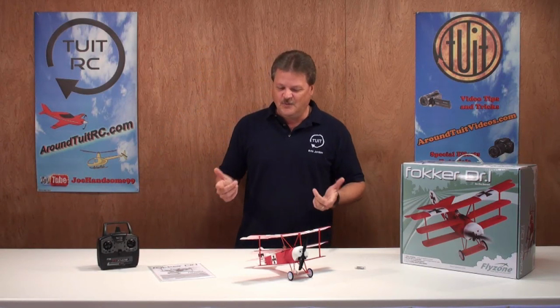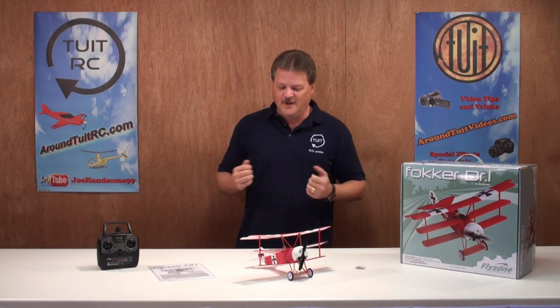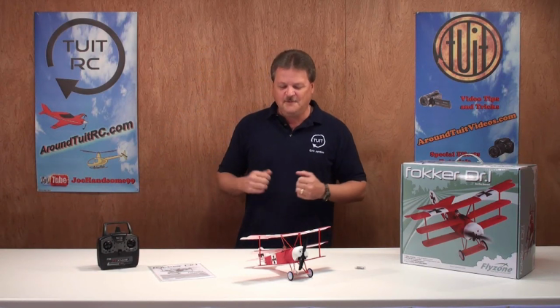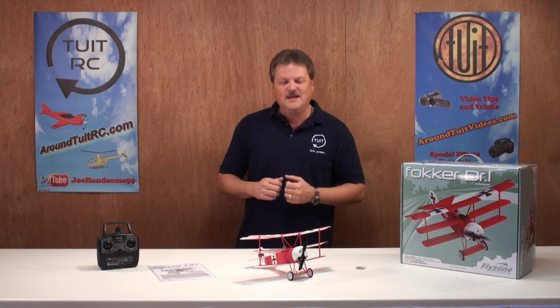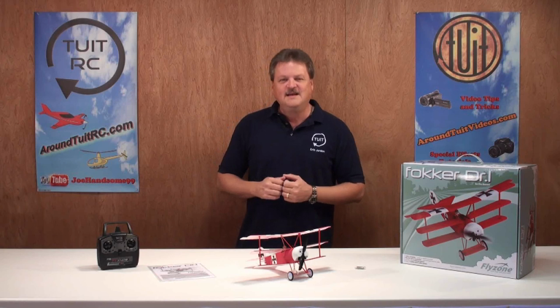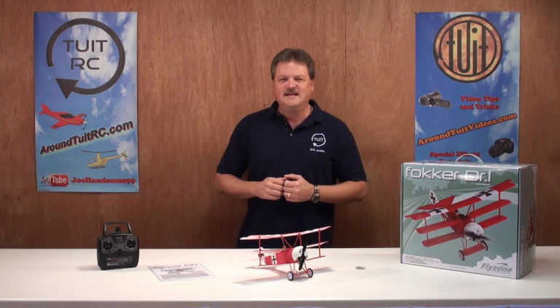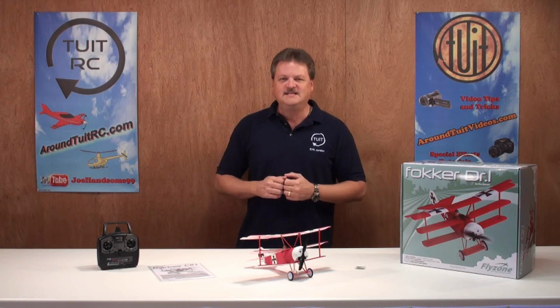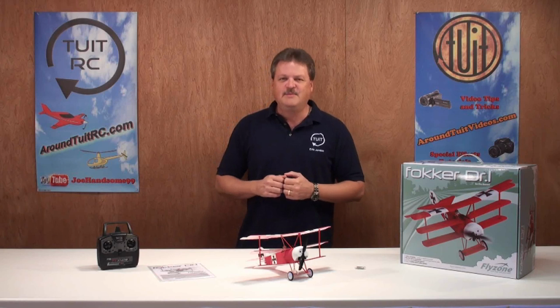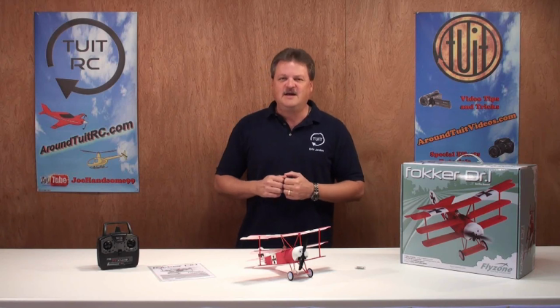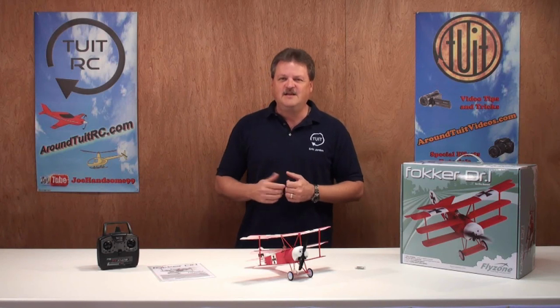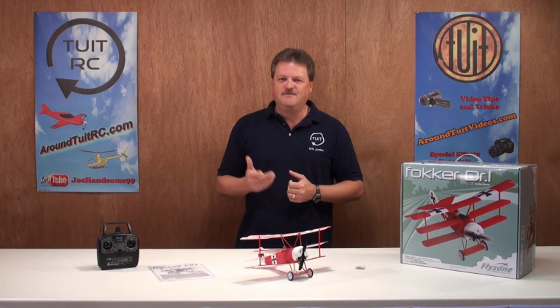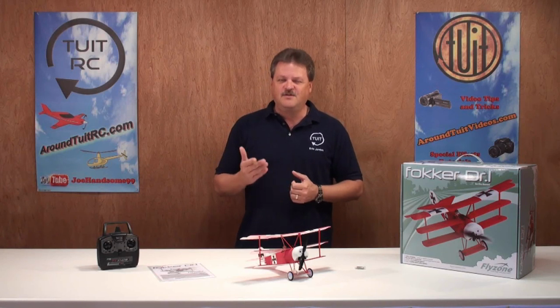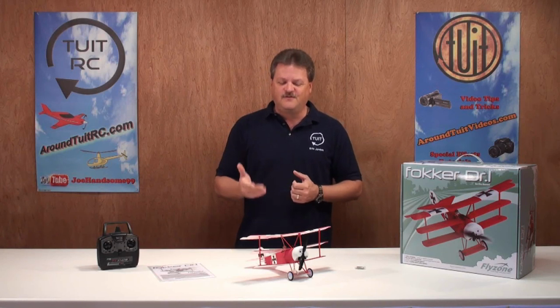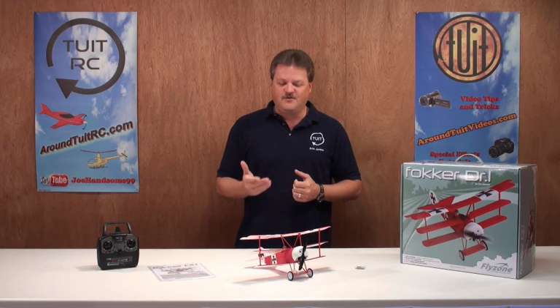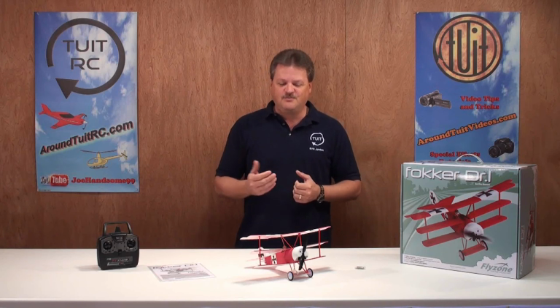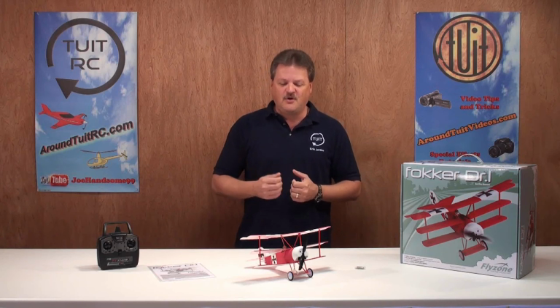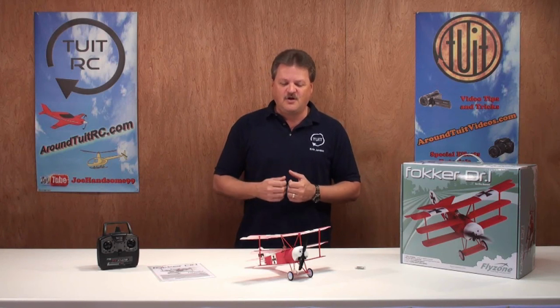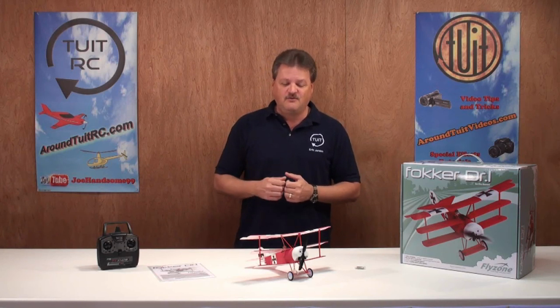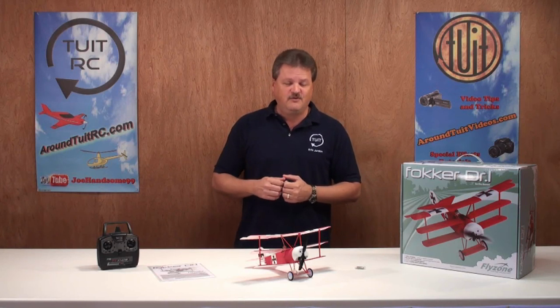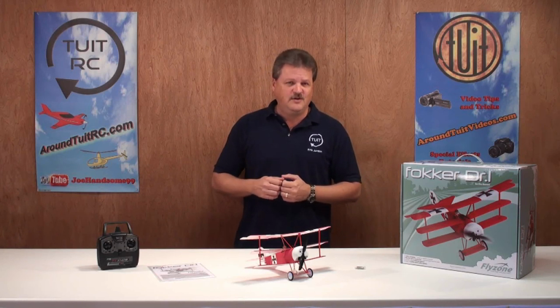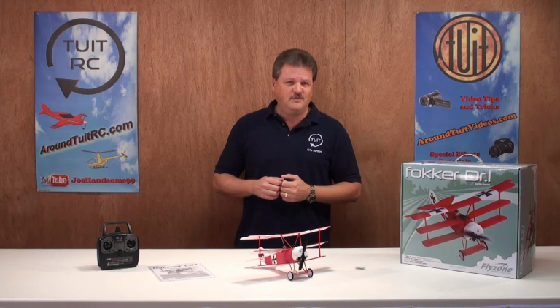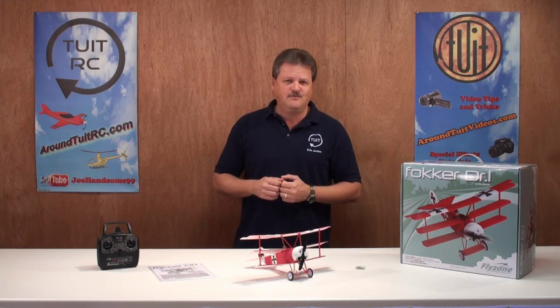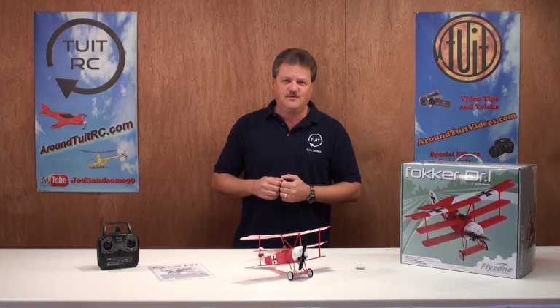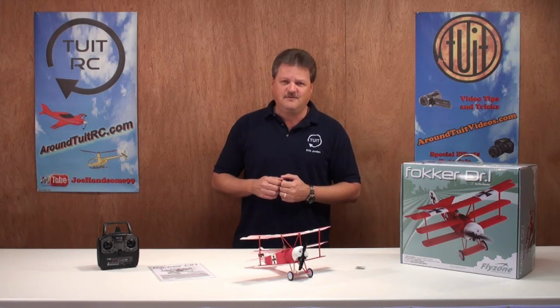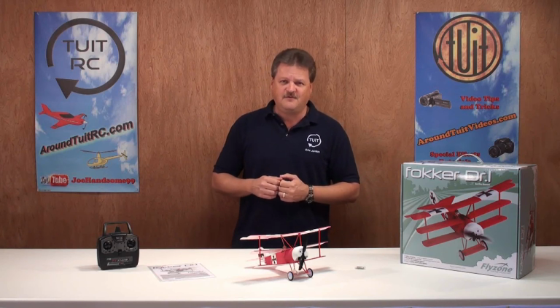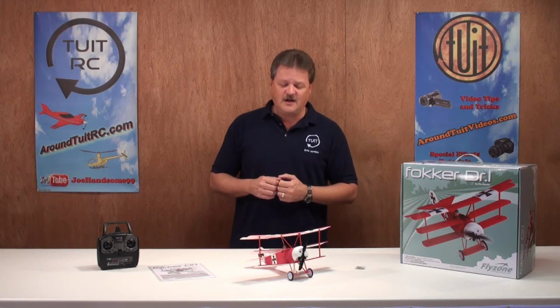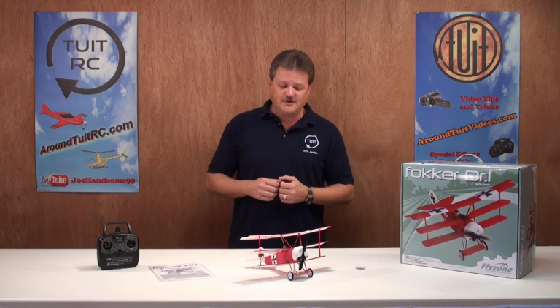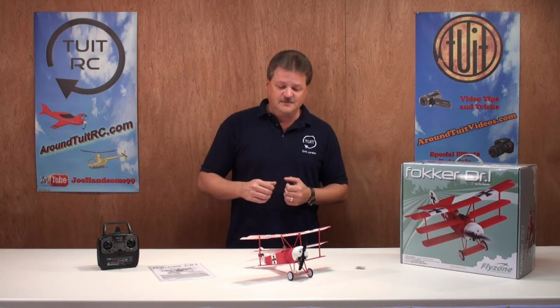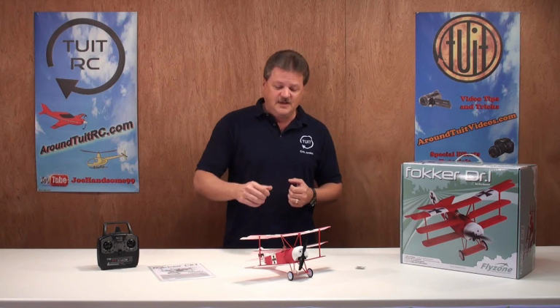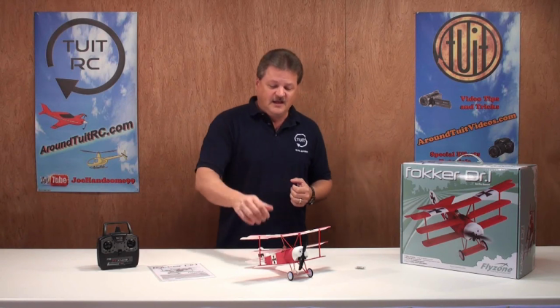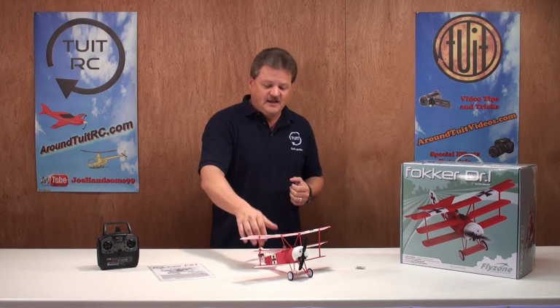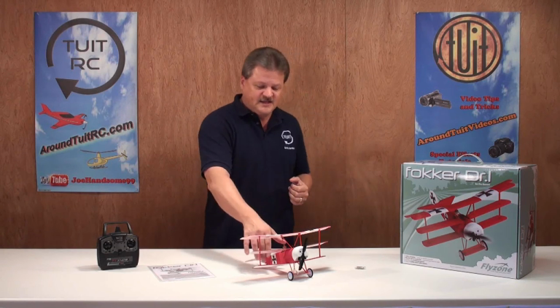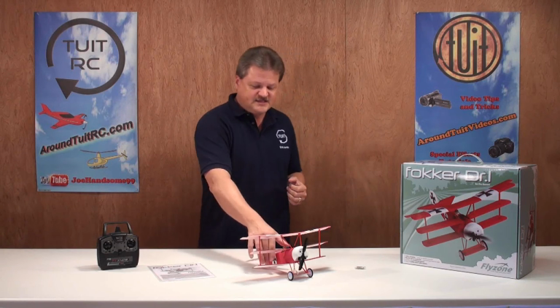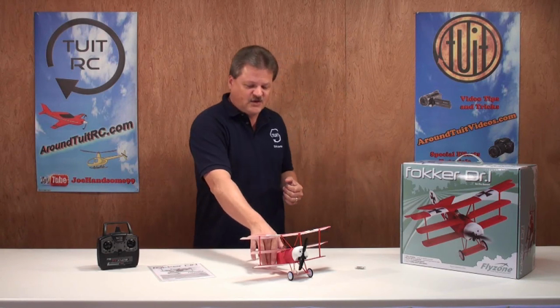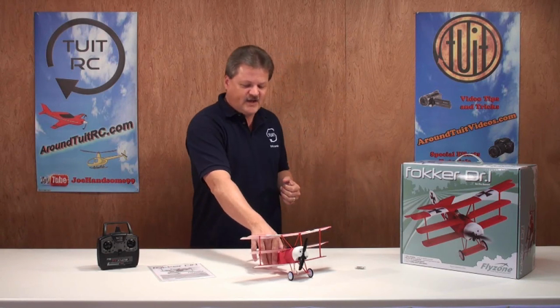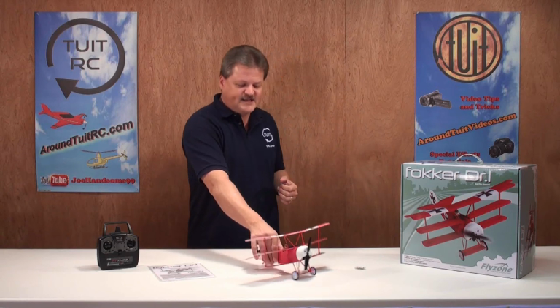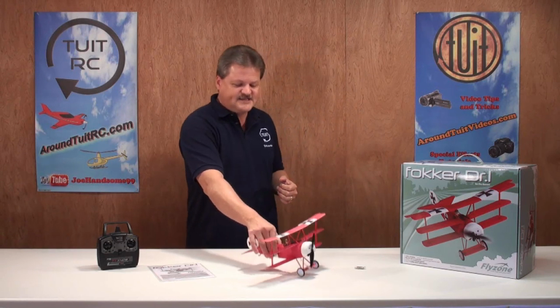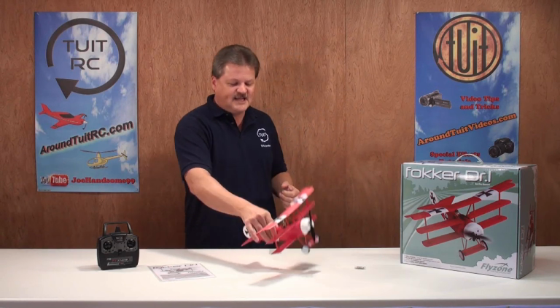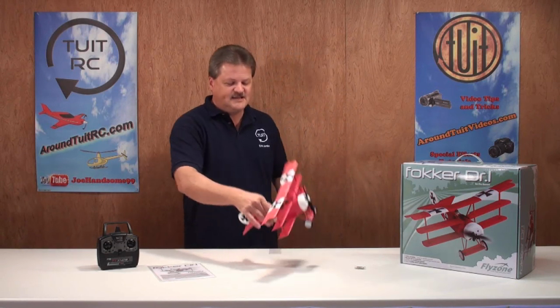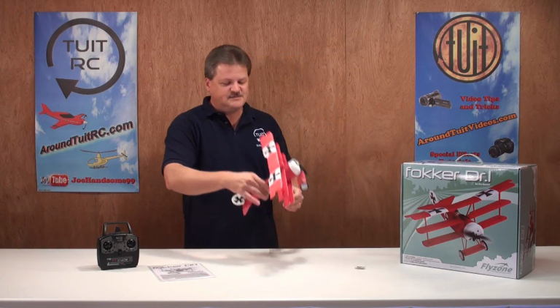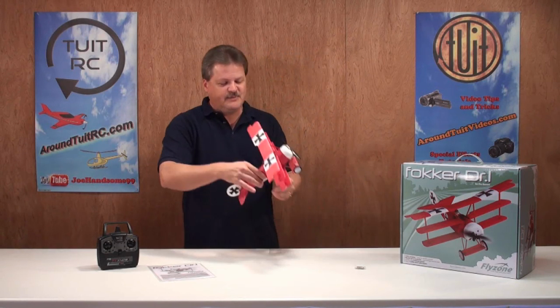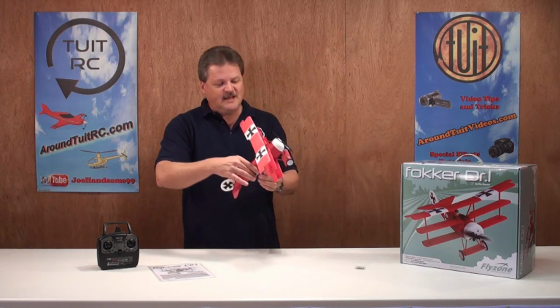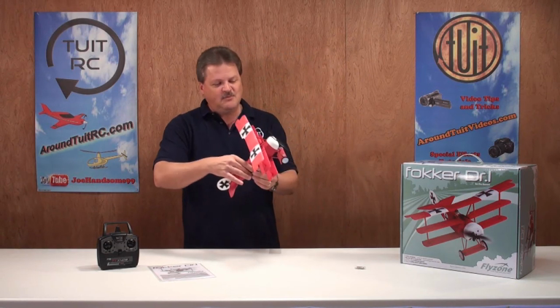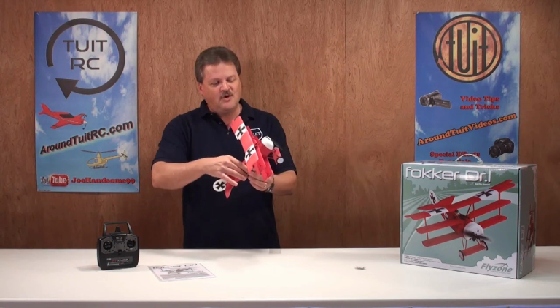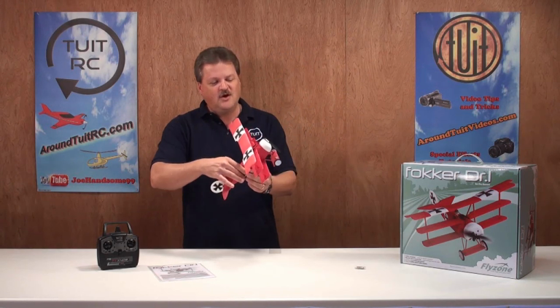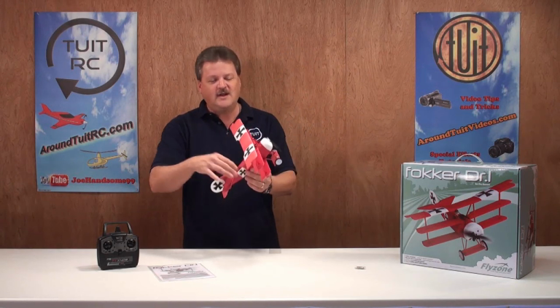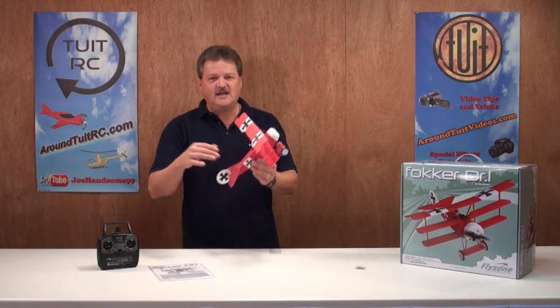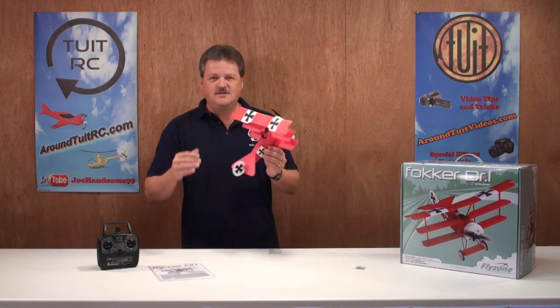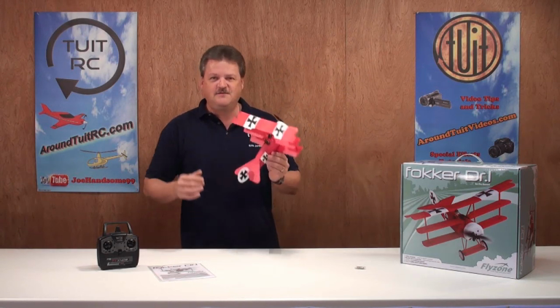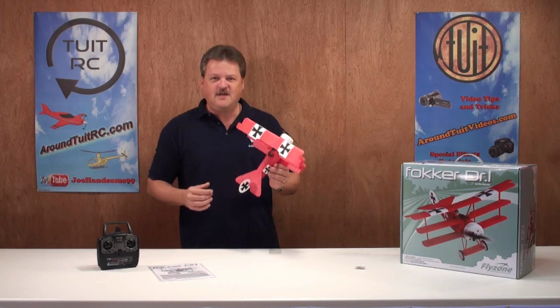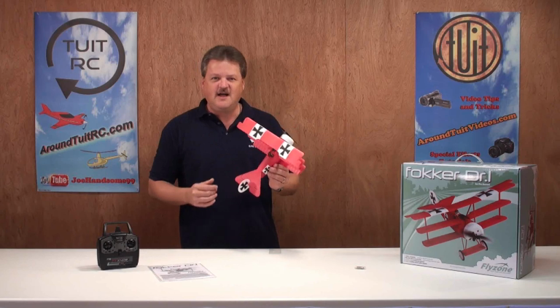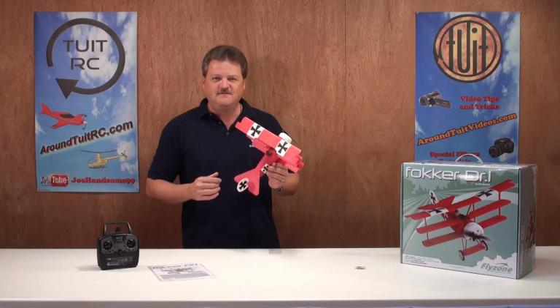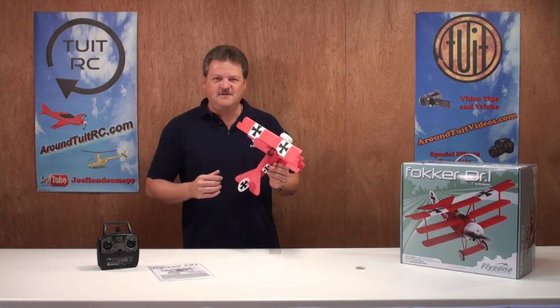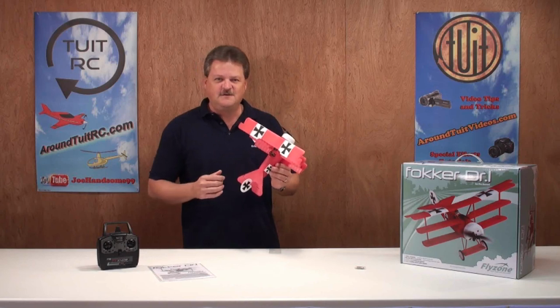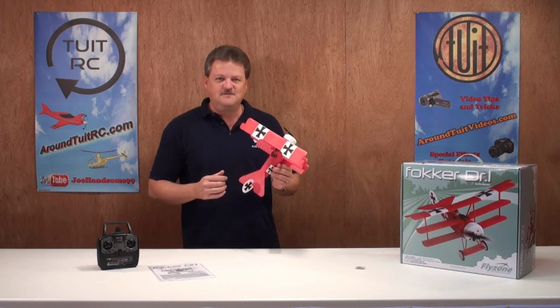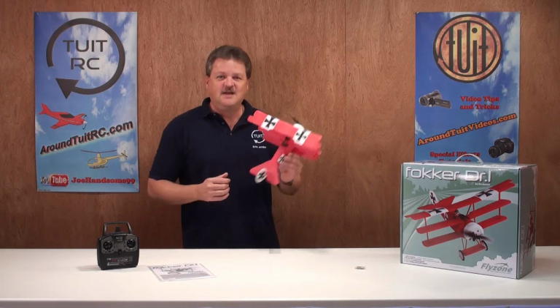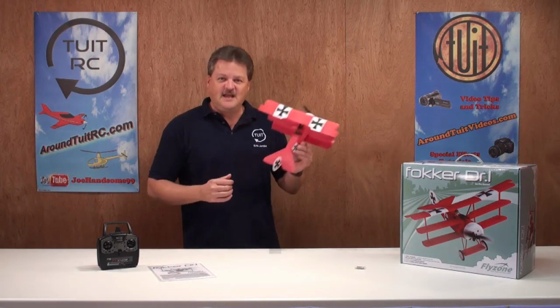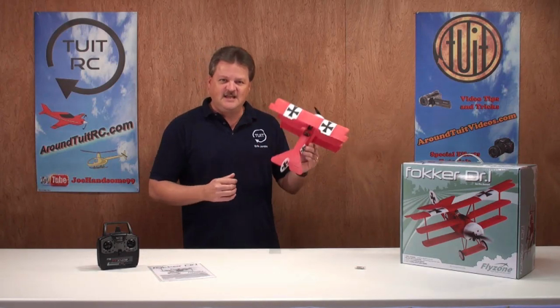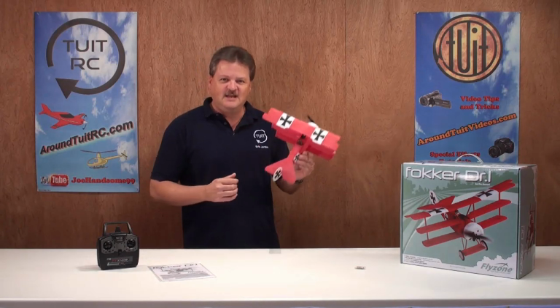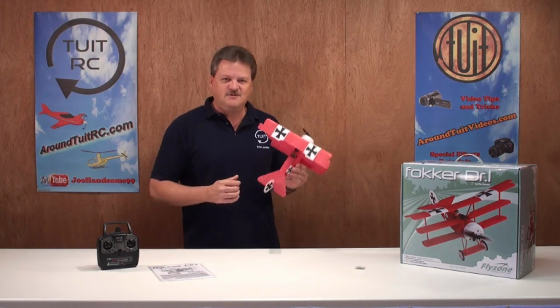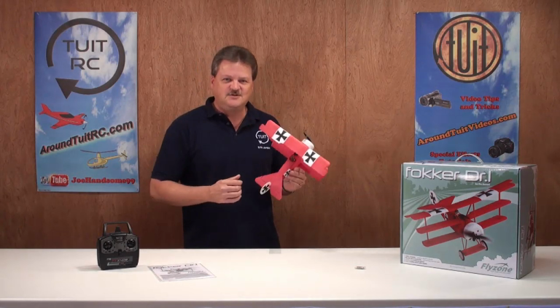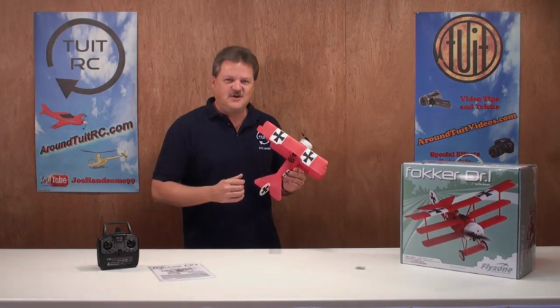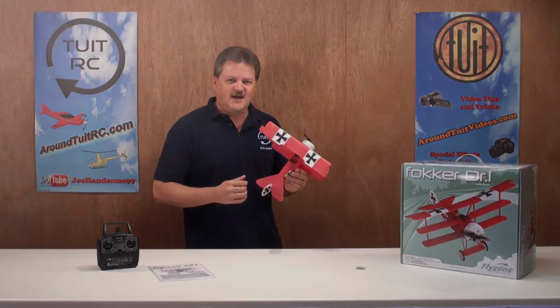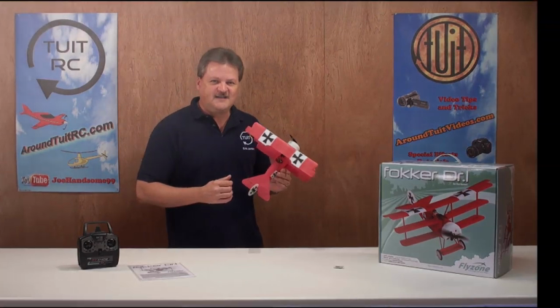Well, that's about it for the first part of the review for the Fokker. Let's go ahead and take this bad boy out to the flying field and give it a try.